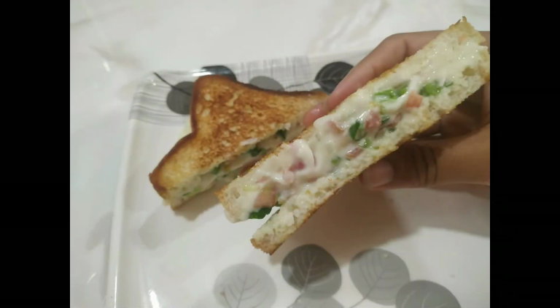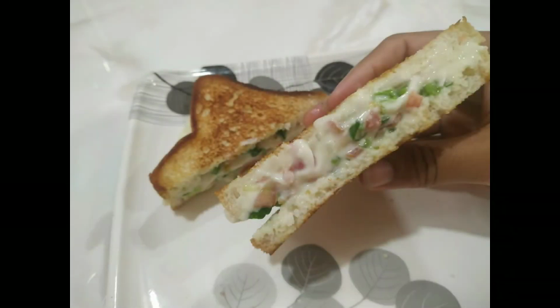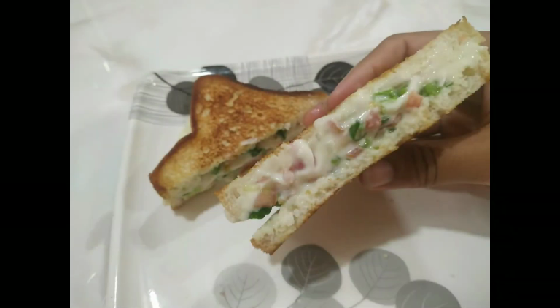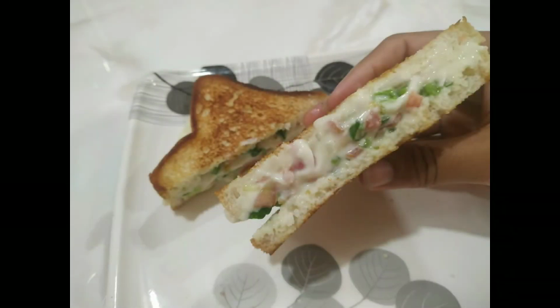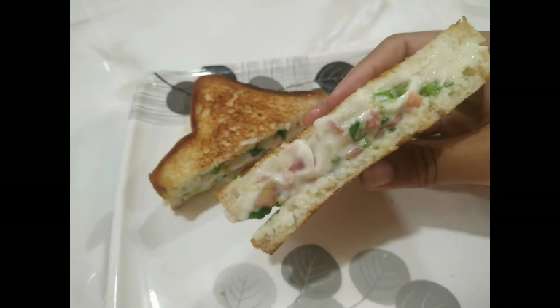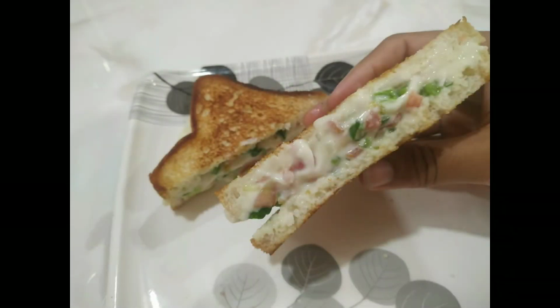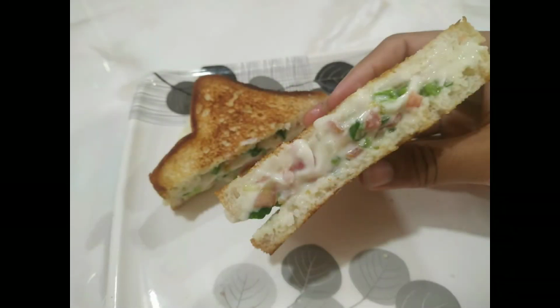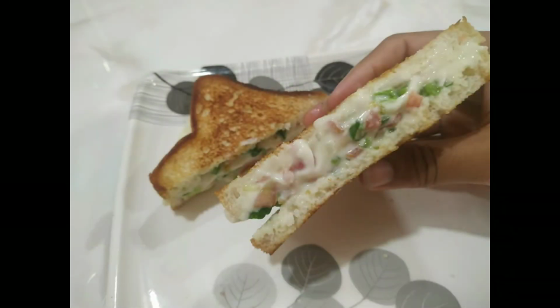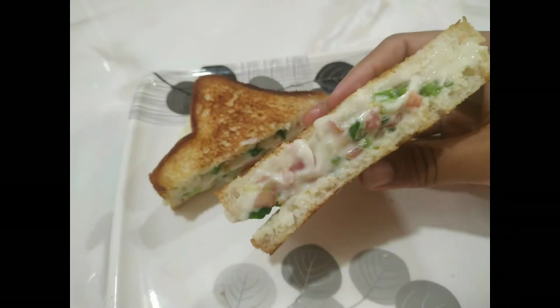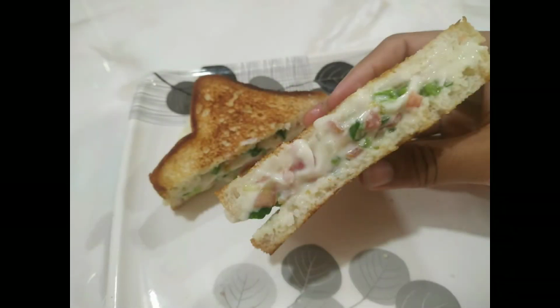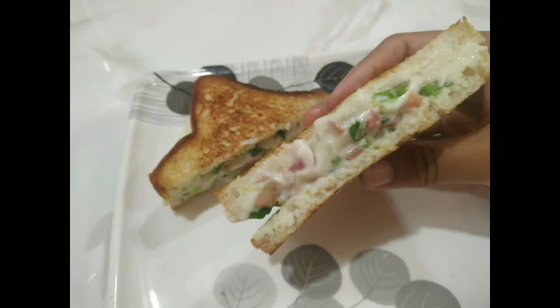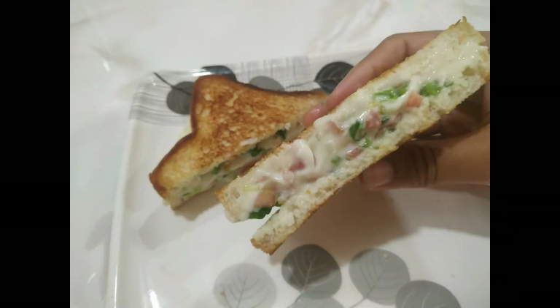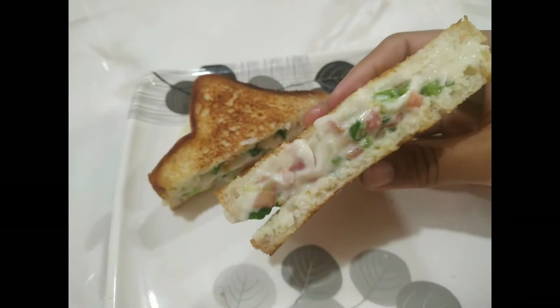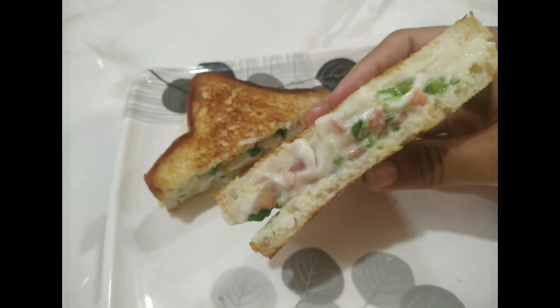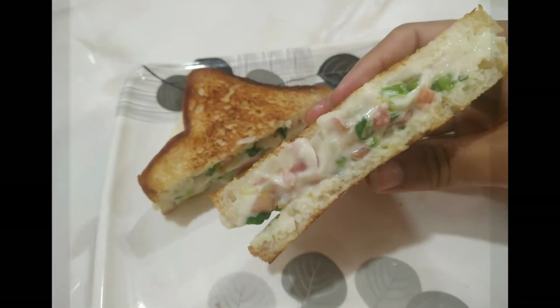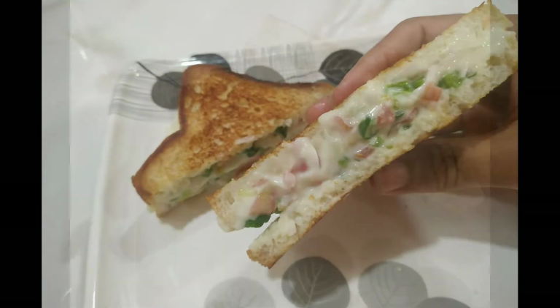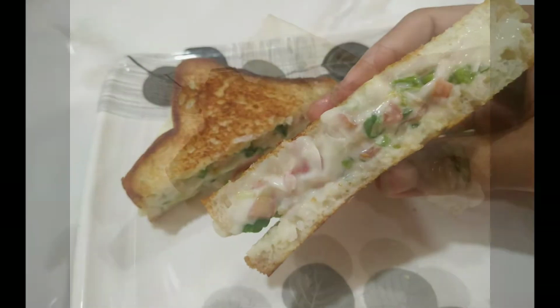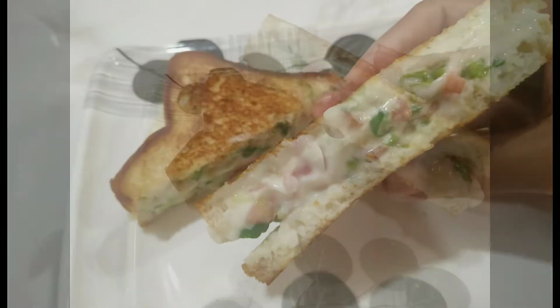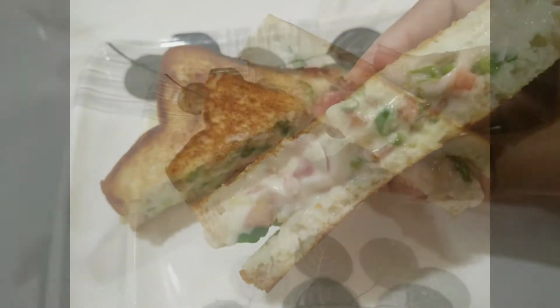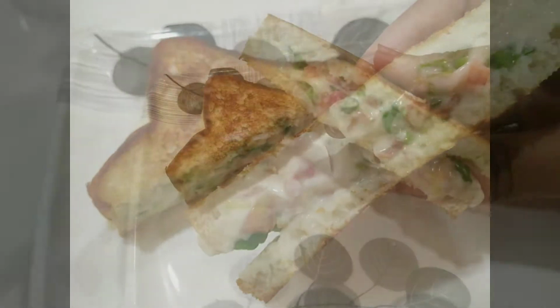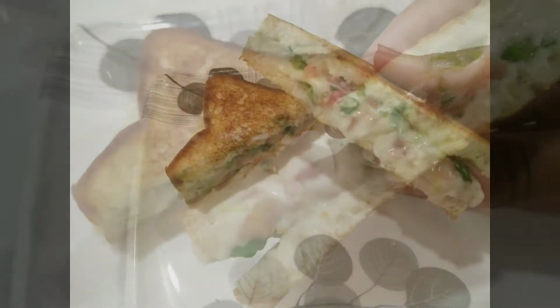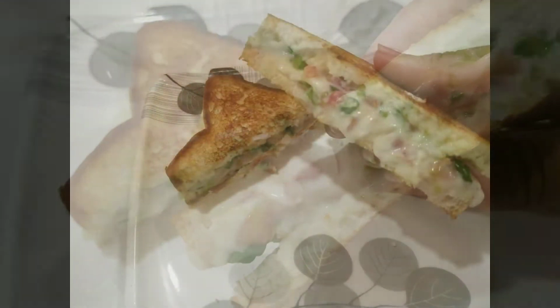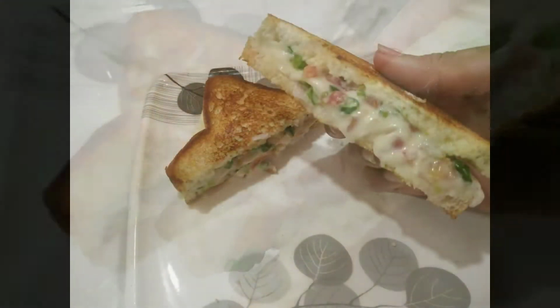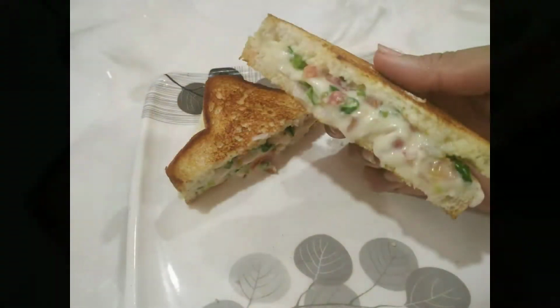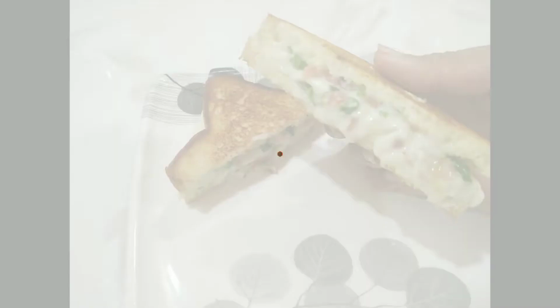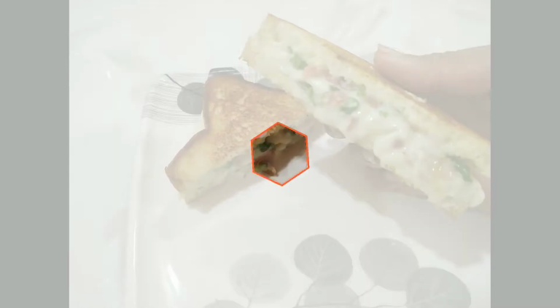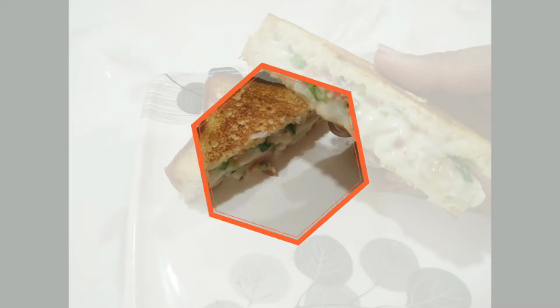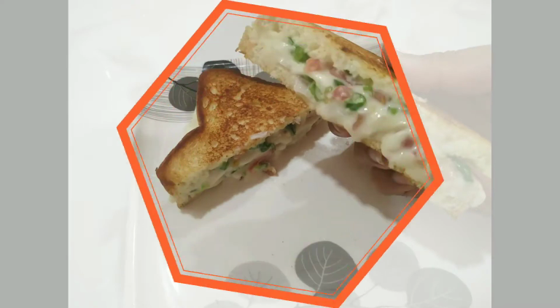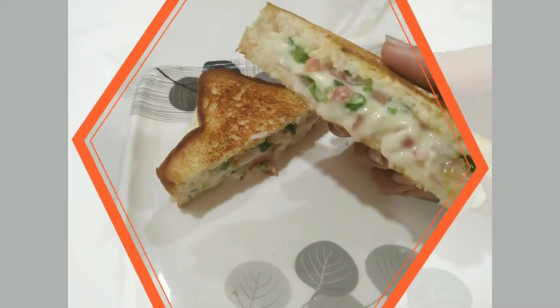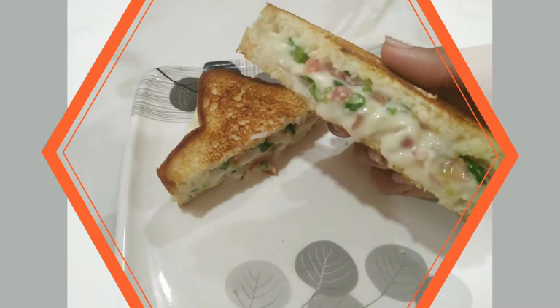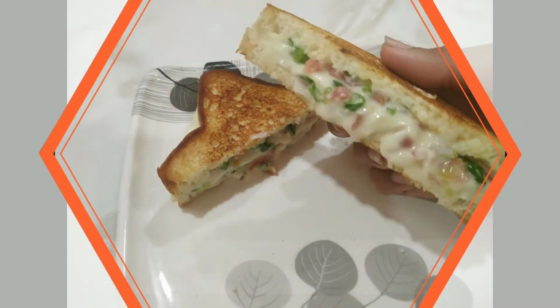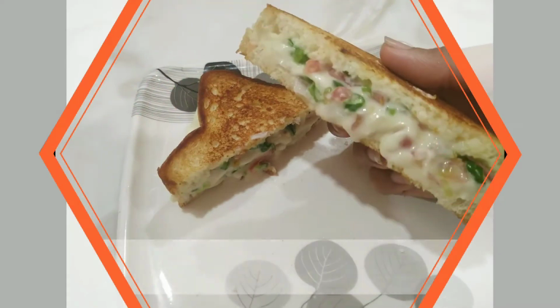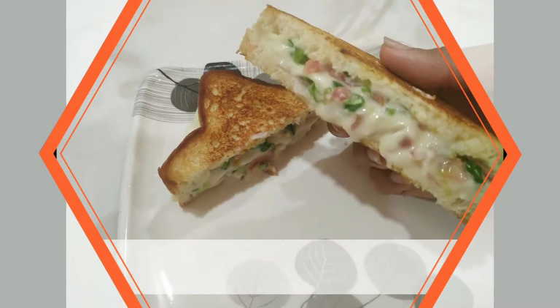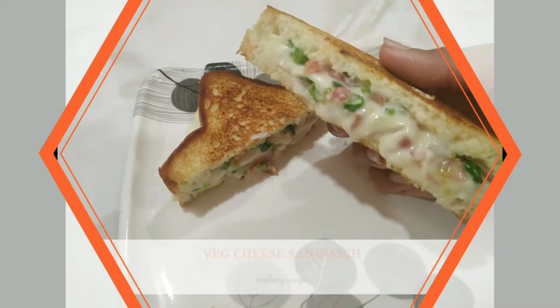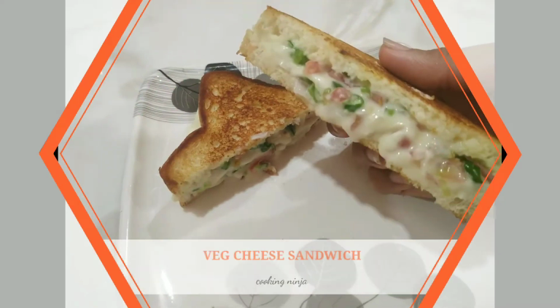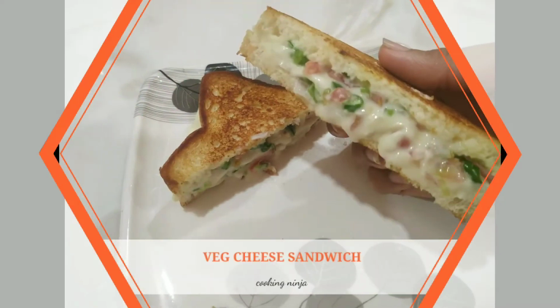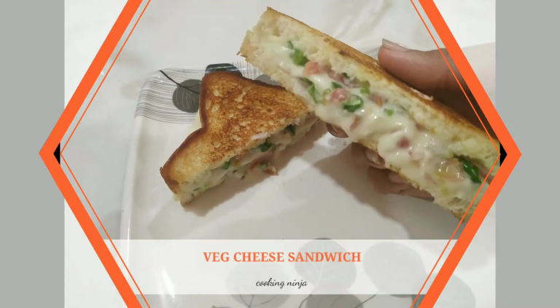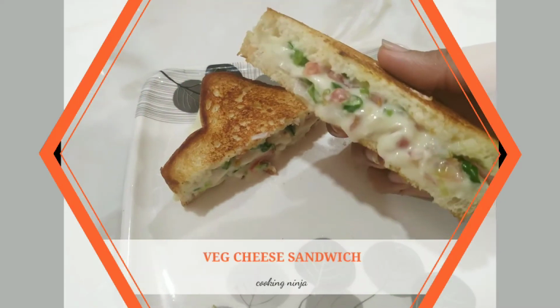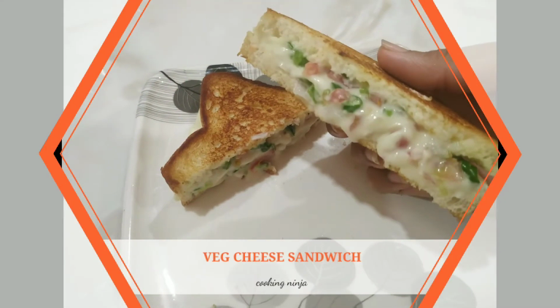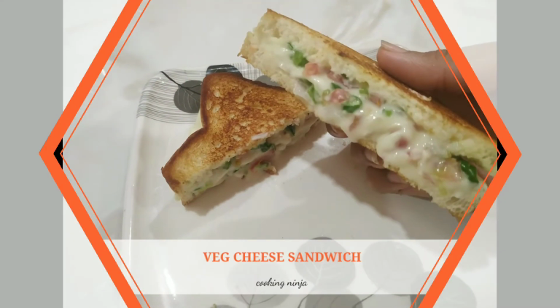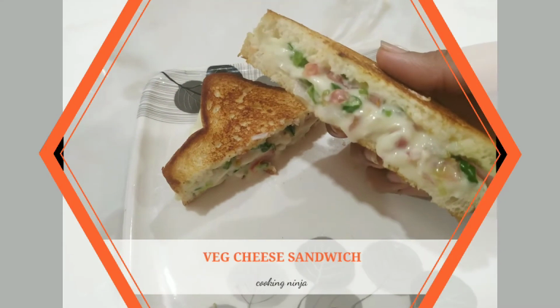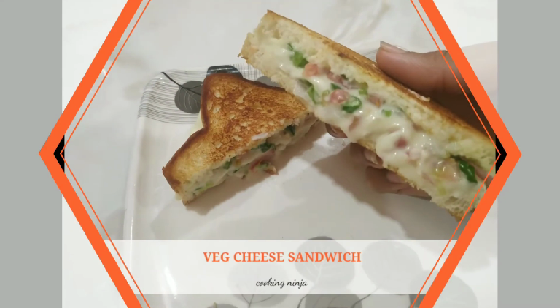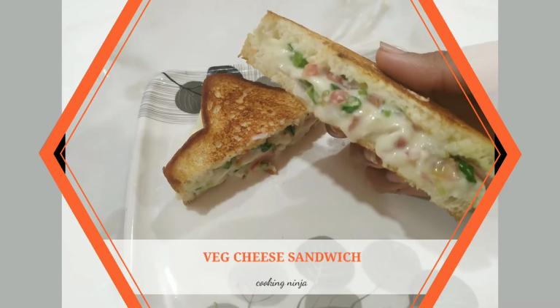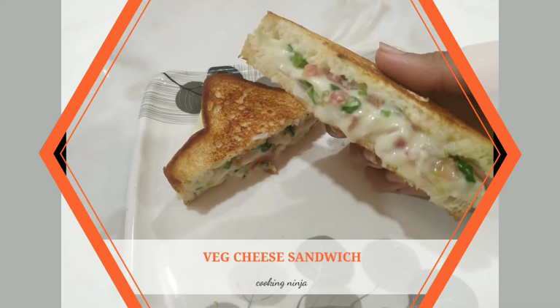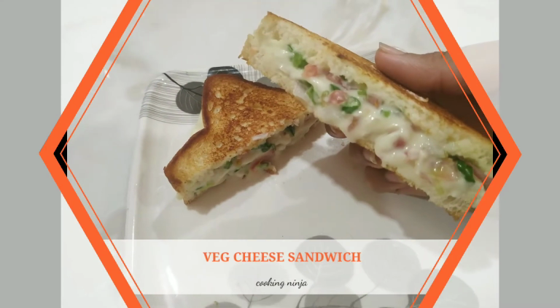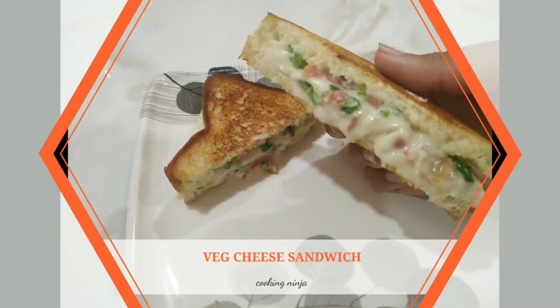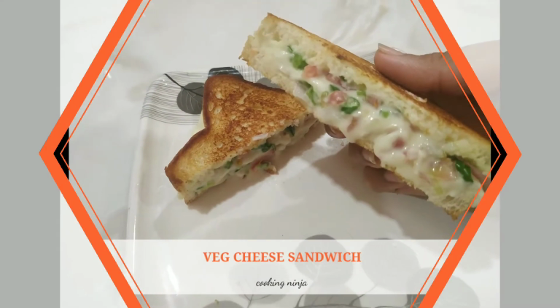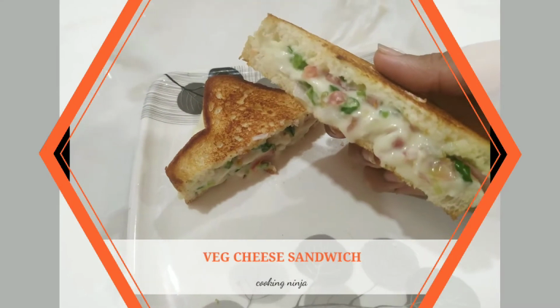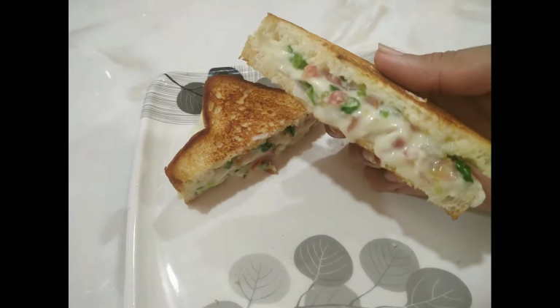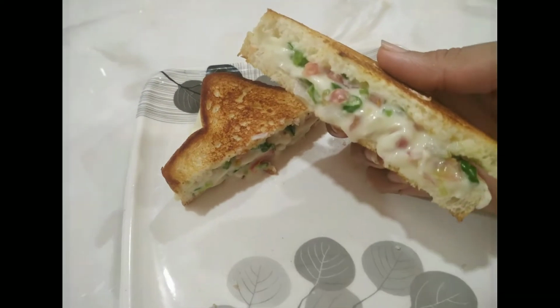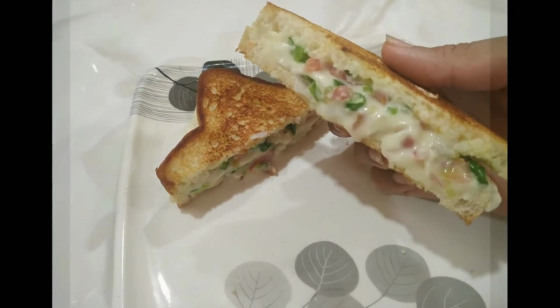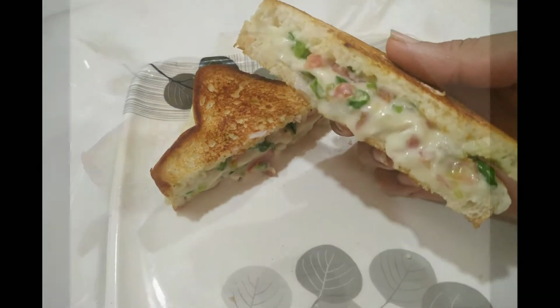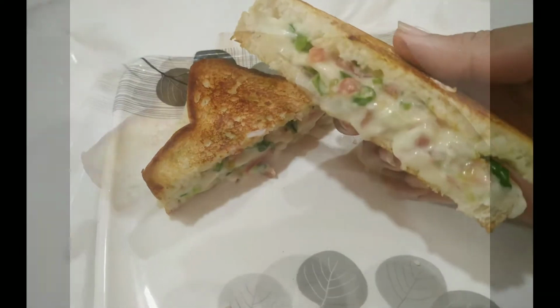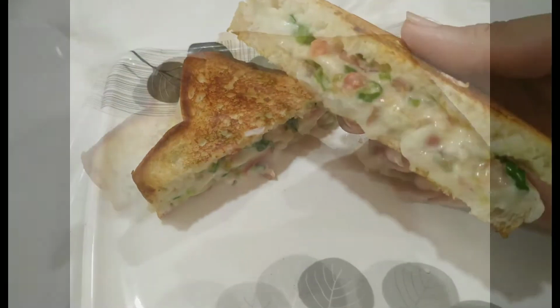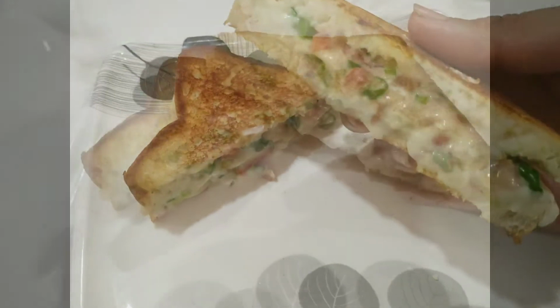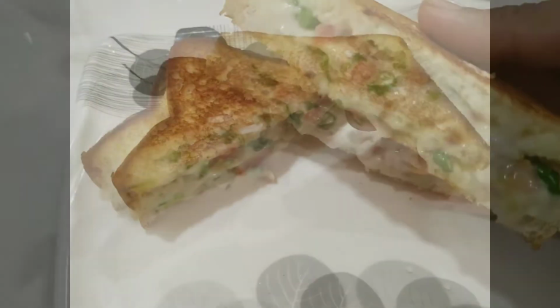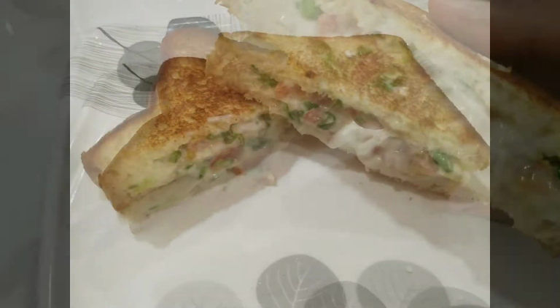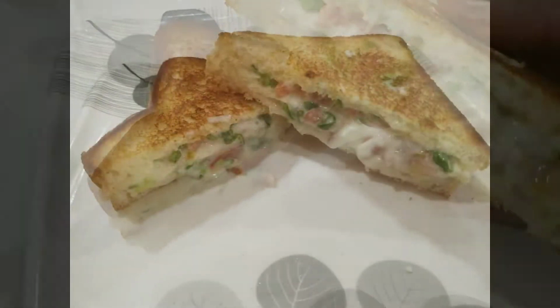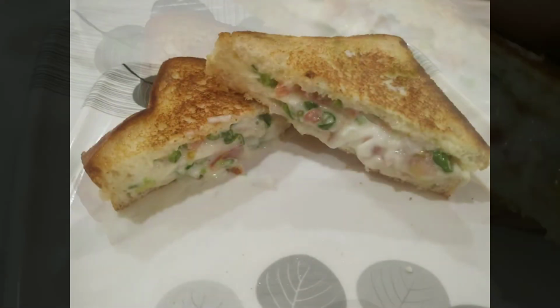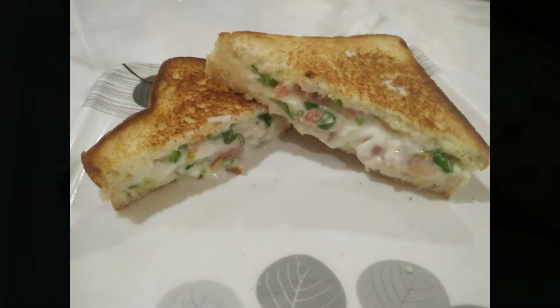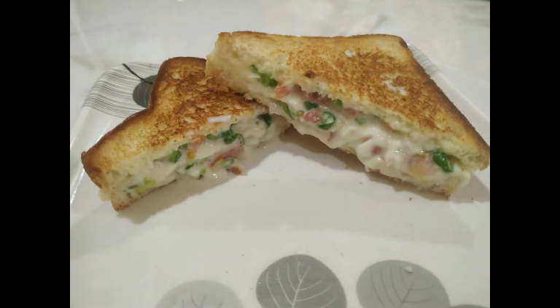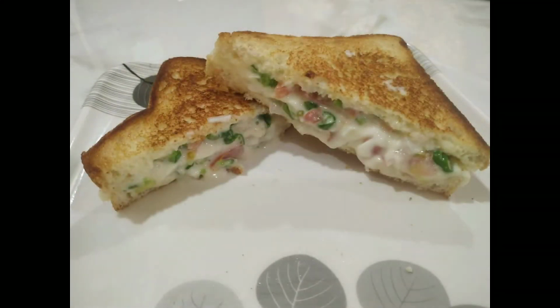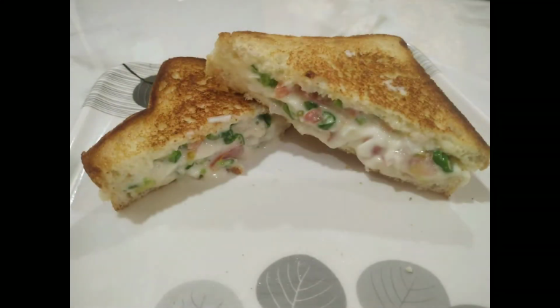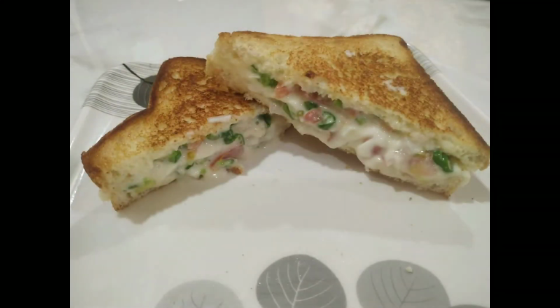Hi guys, welcome to my channel. Today I am going to share with you a wet cheese sandwich recipe which is very tasty and filling too.